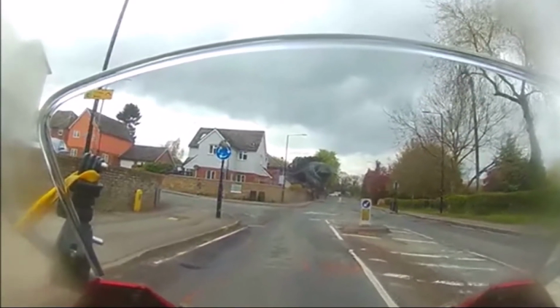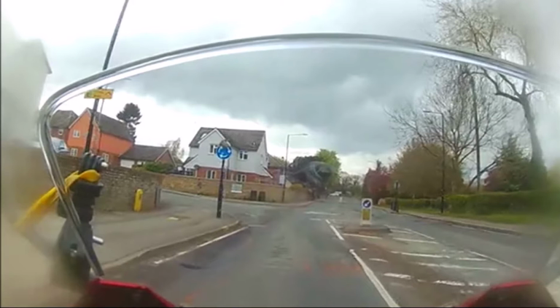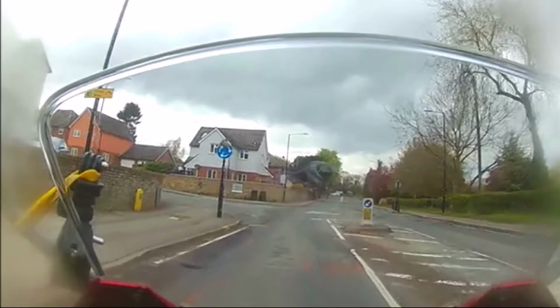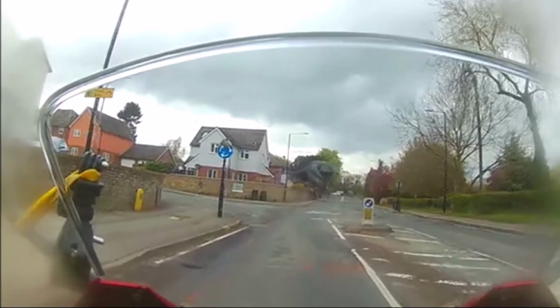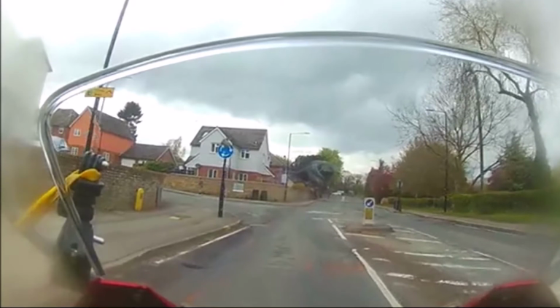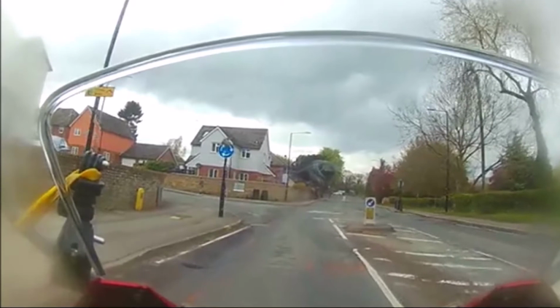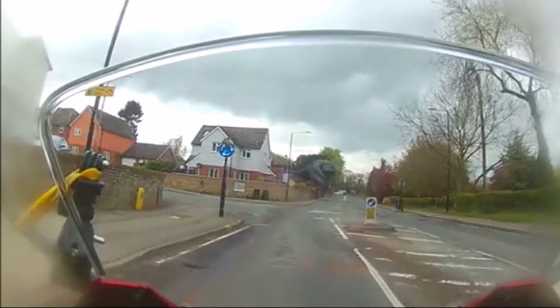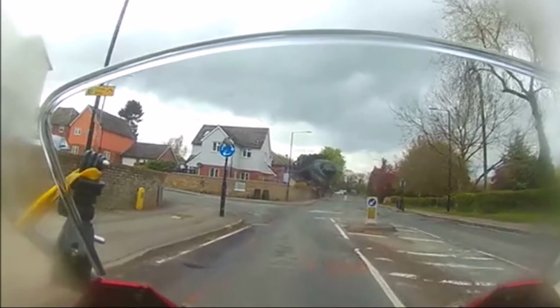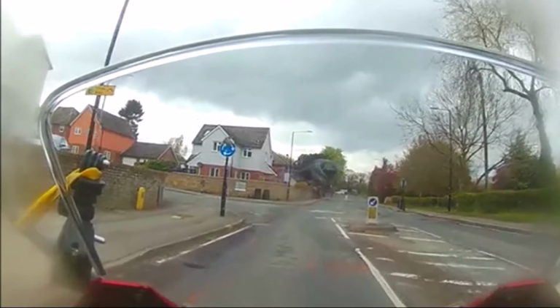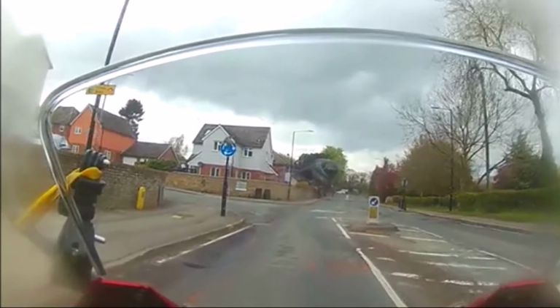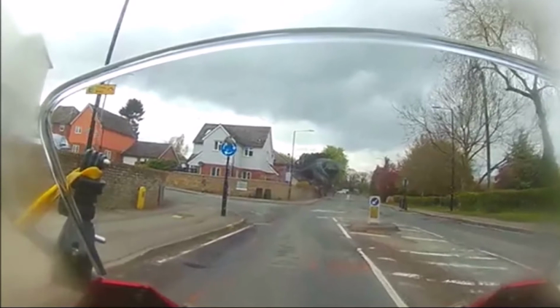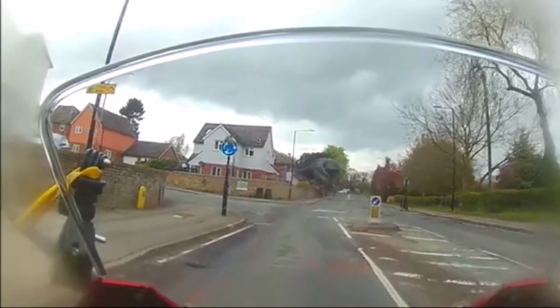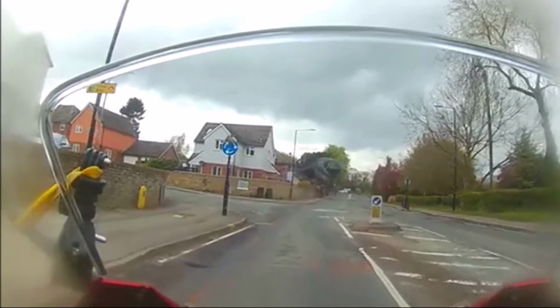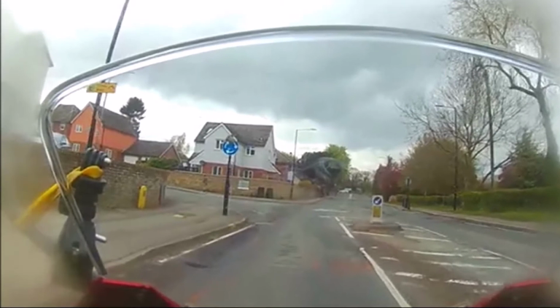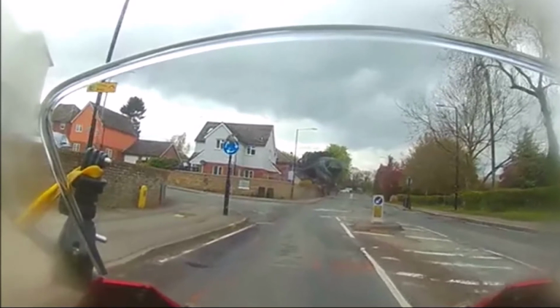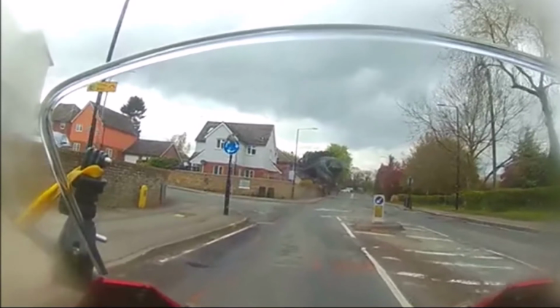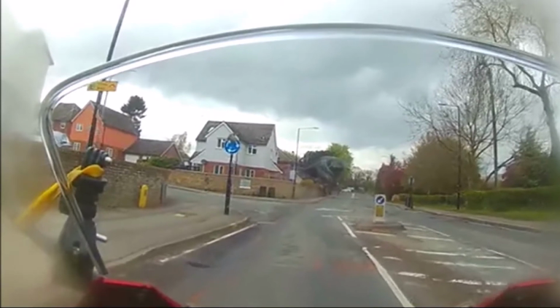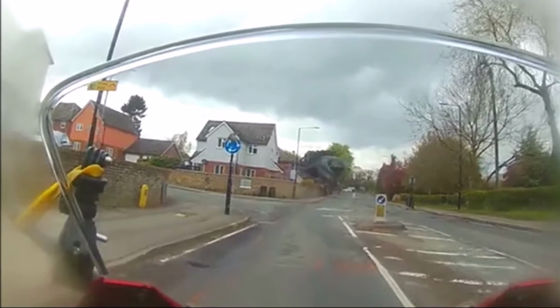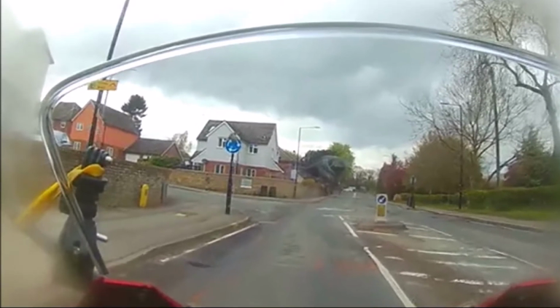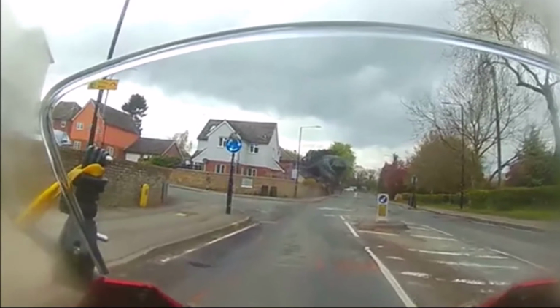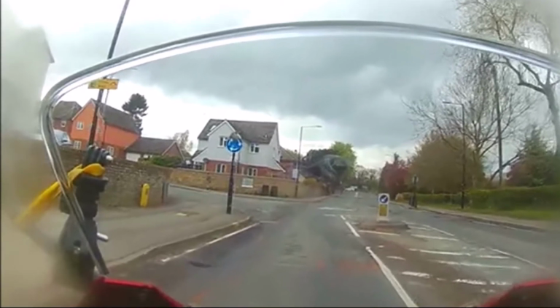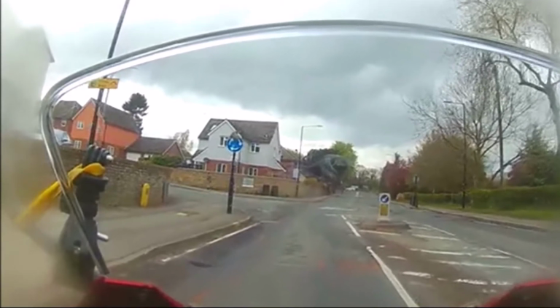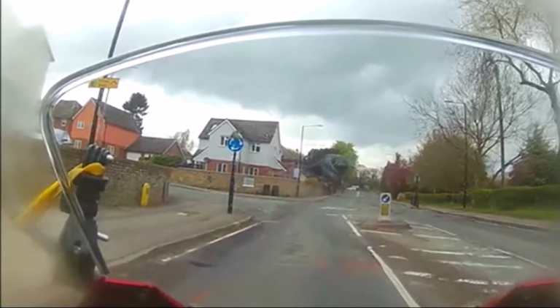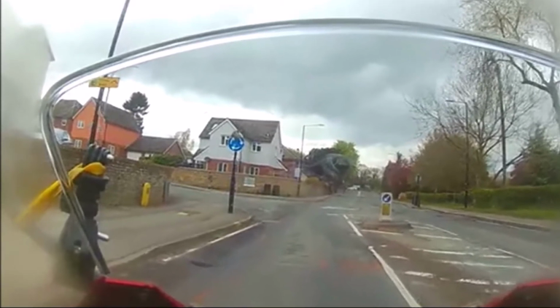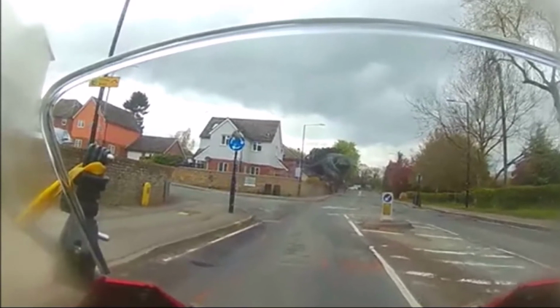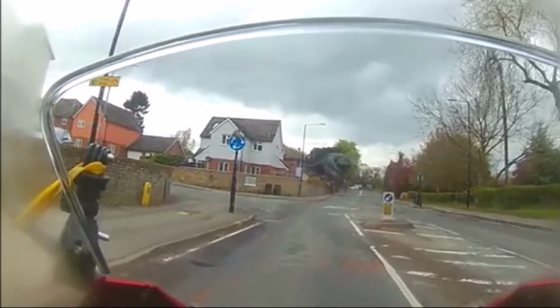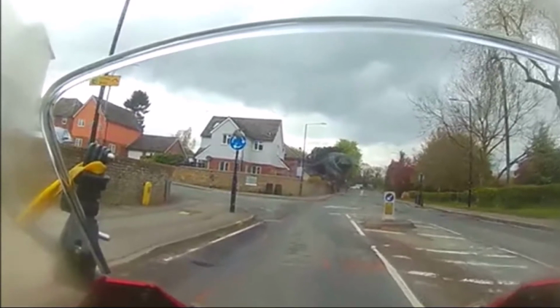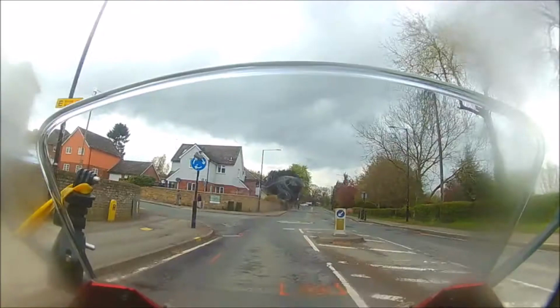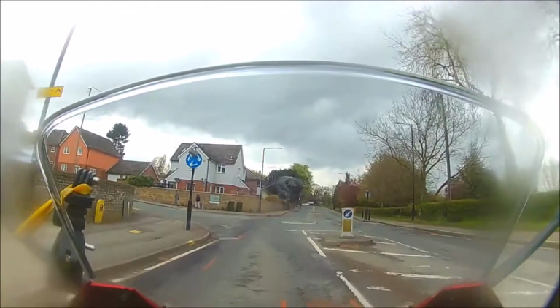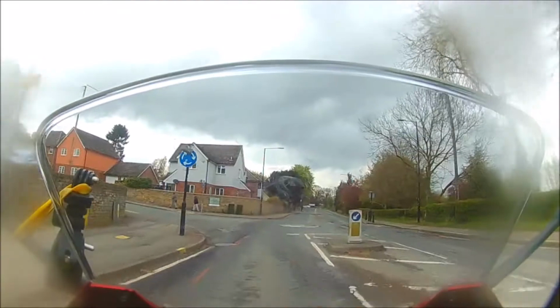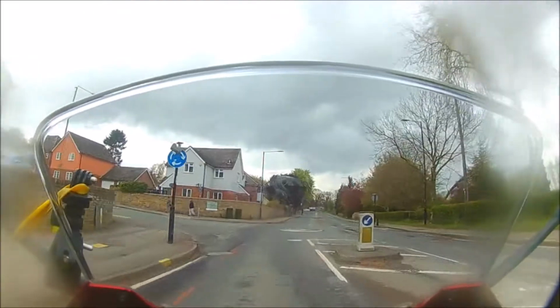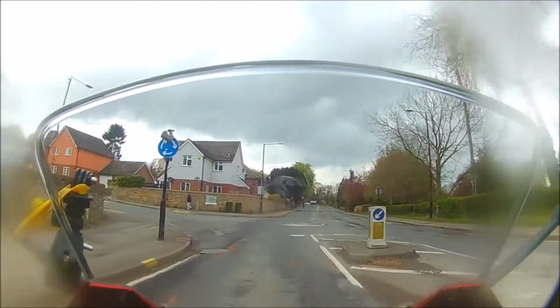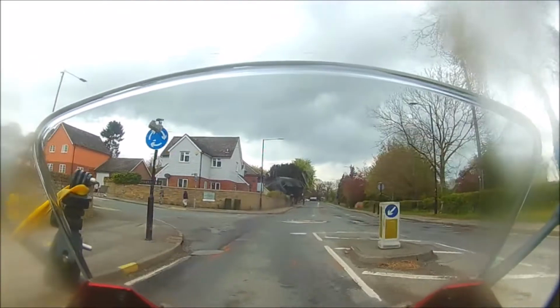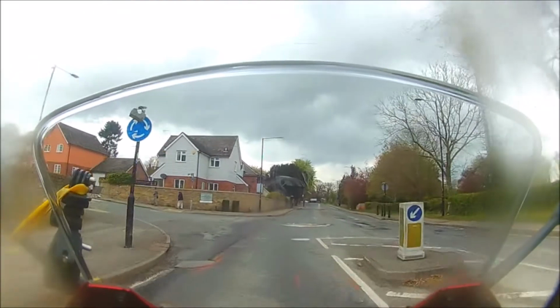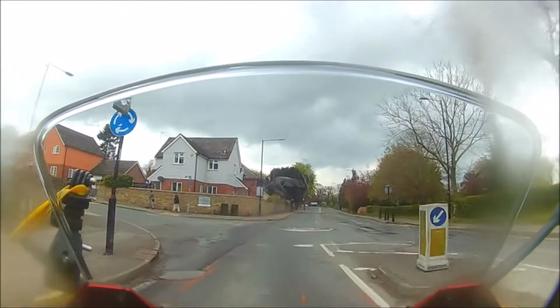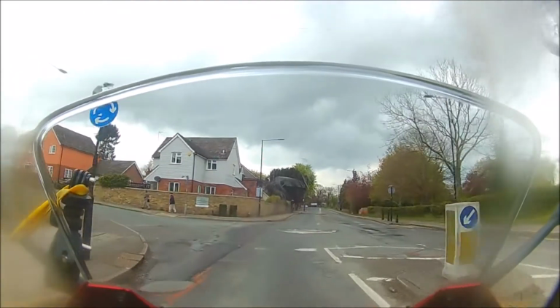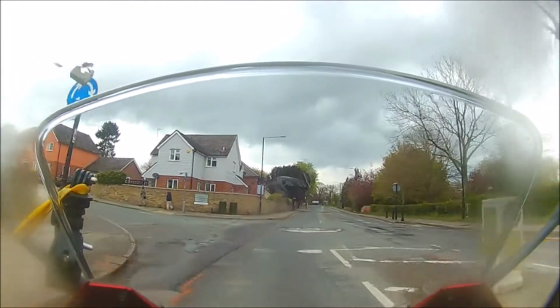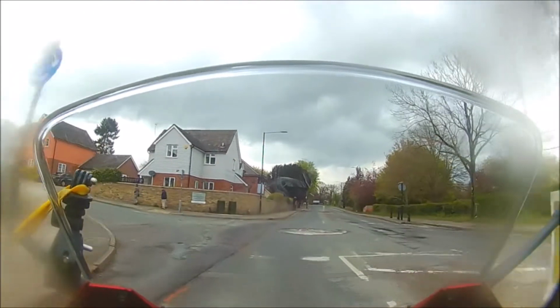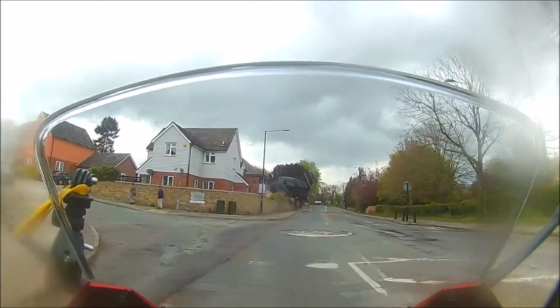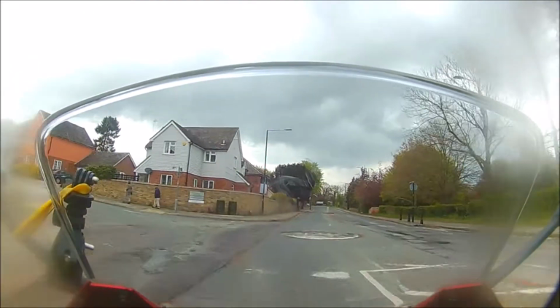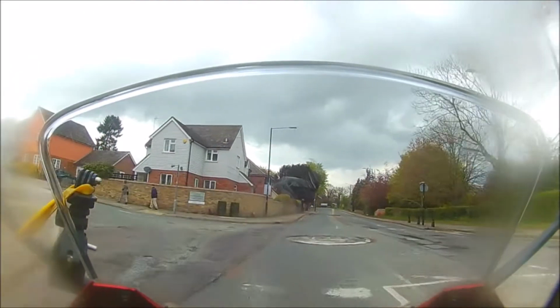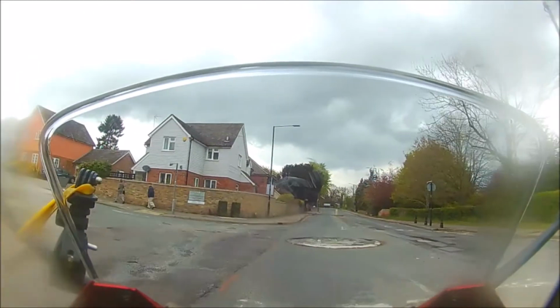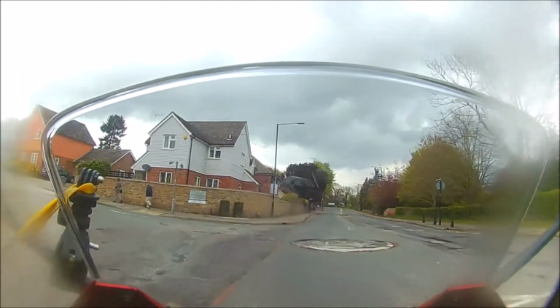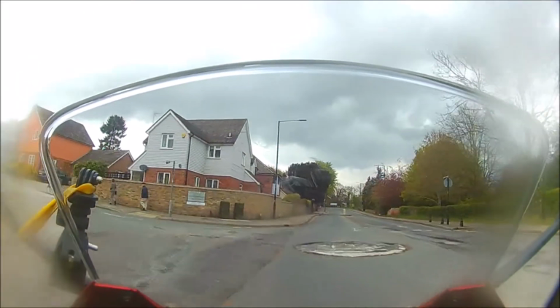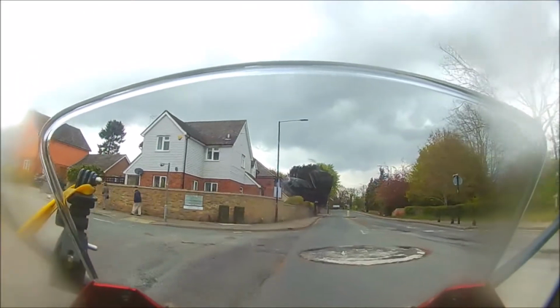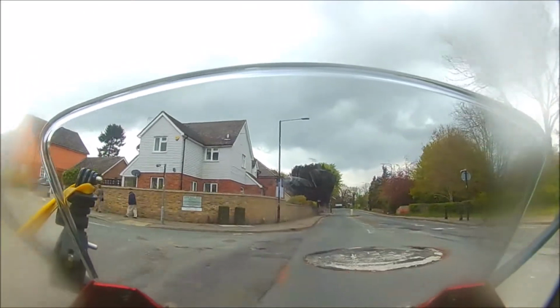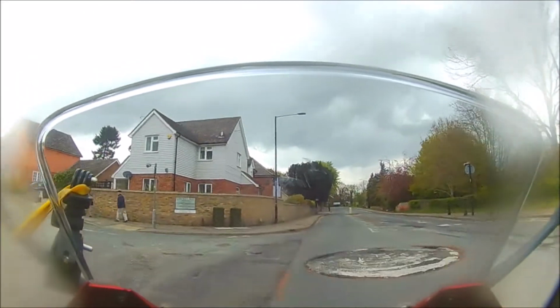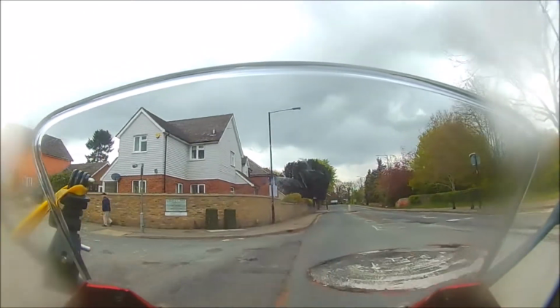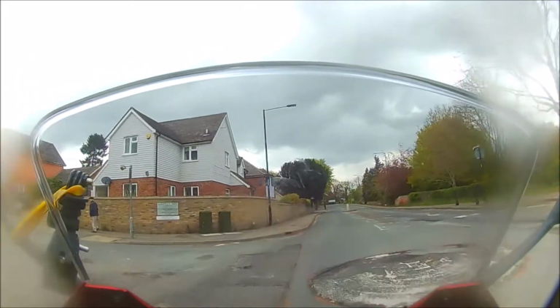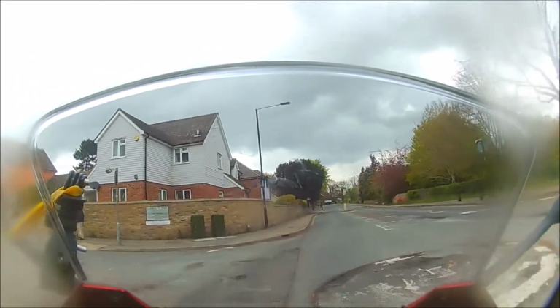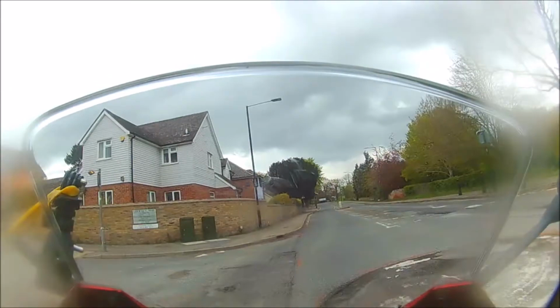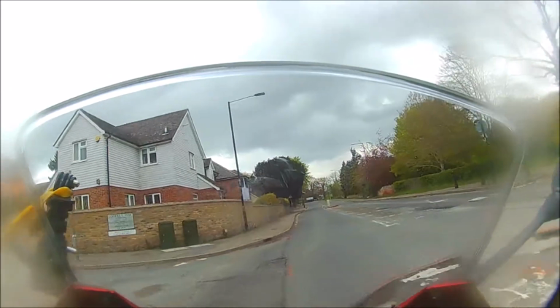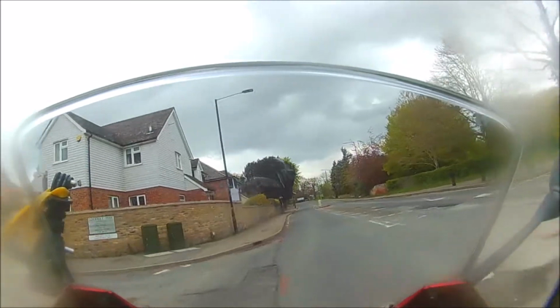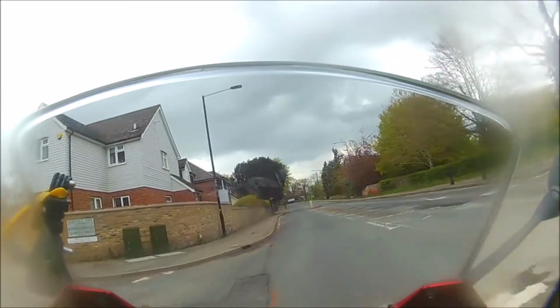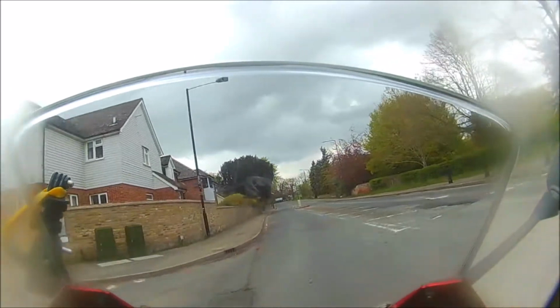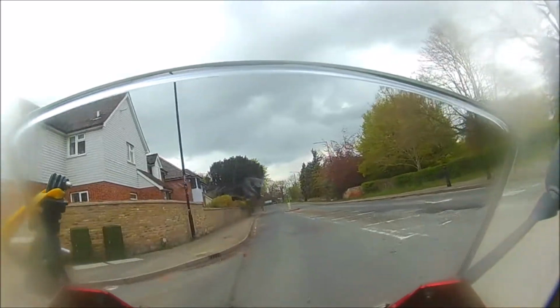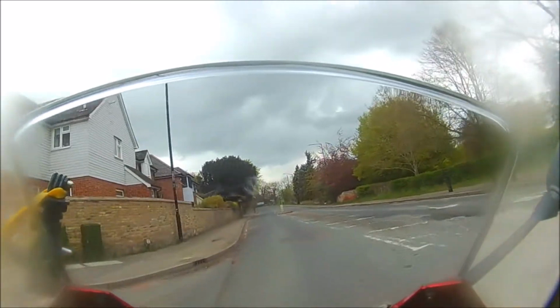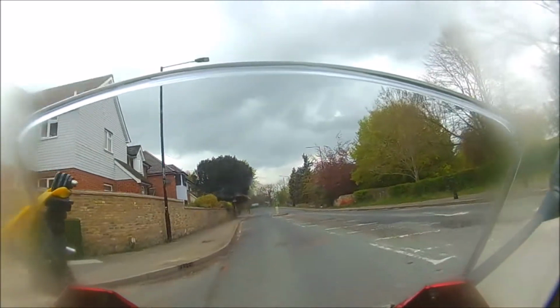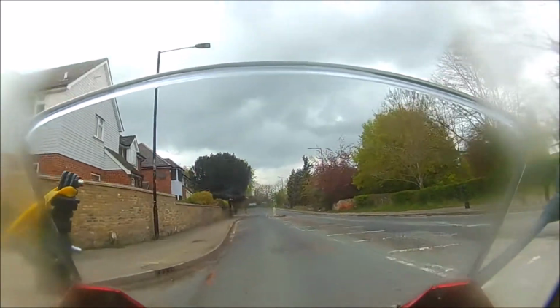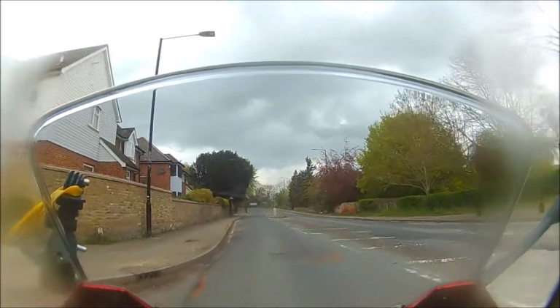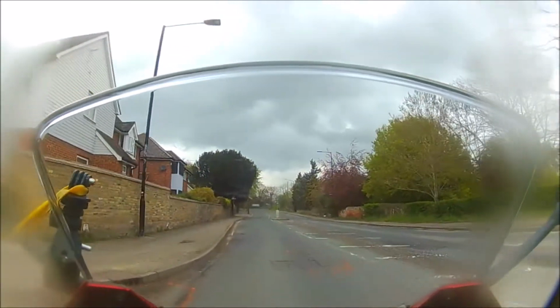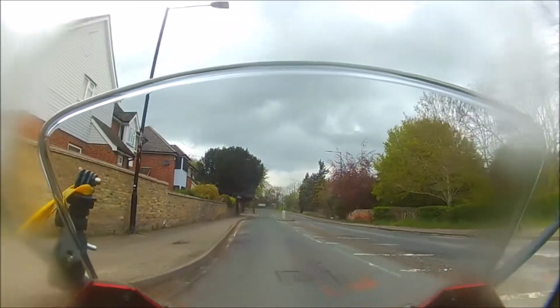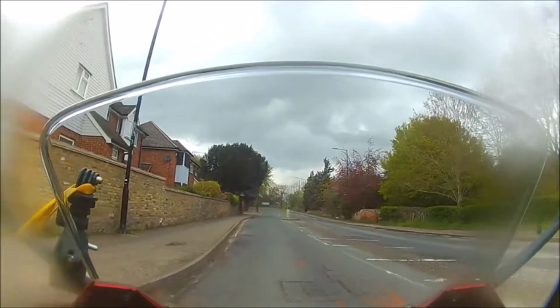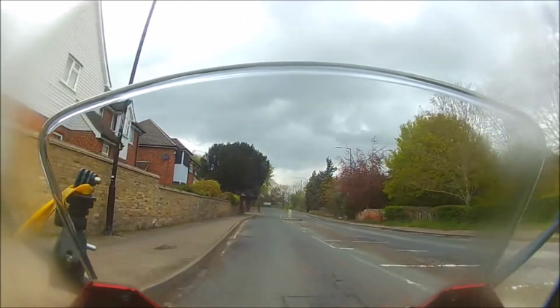Here, even though there's no oncoming traffic to make me give way, I'm still cautious to check it's clear to the left before proceeding.